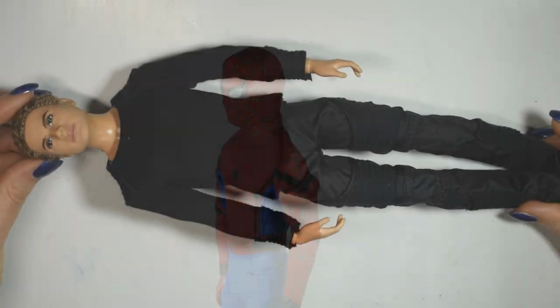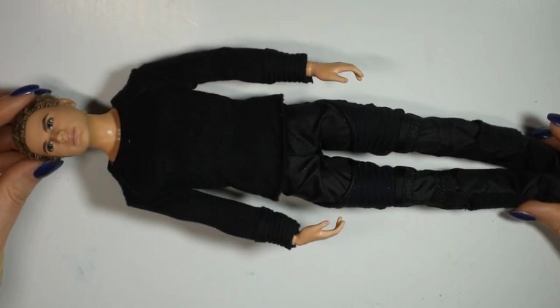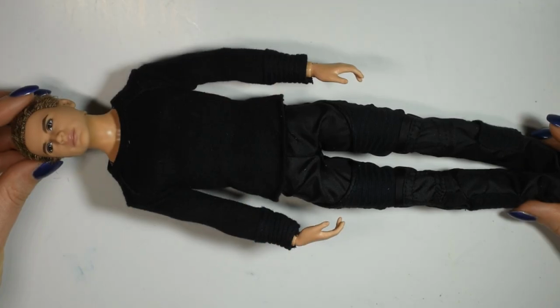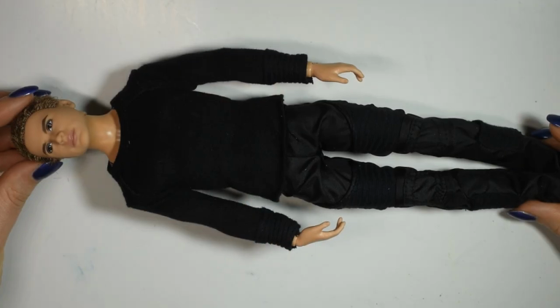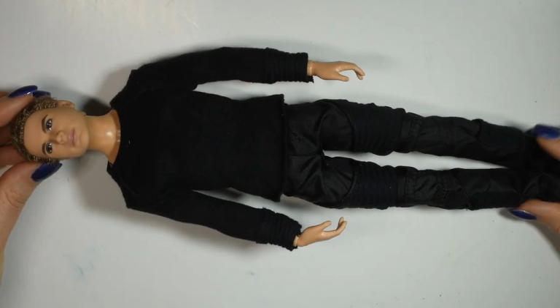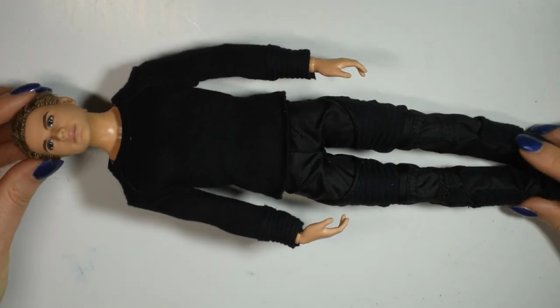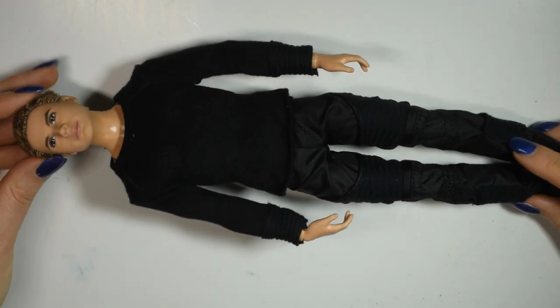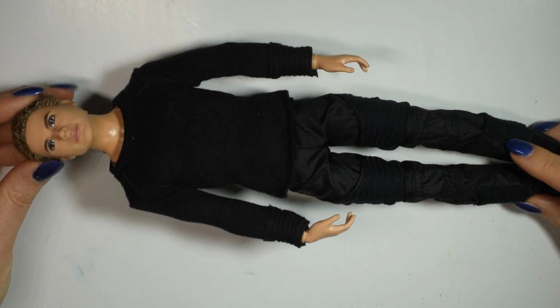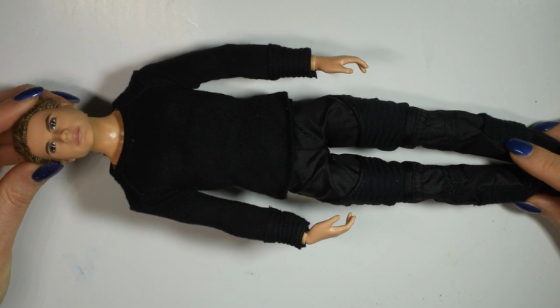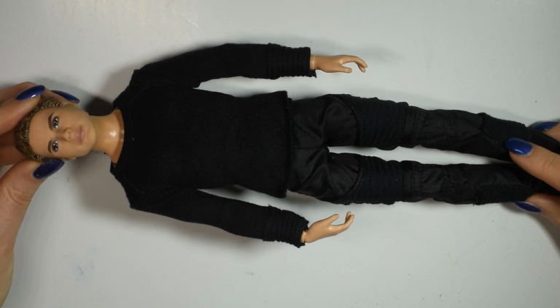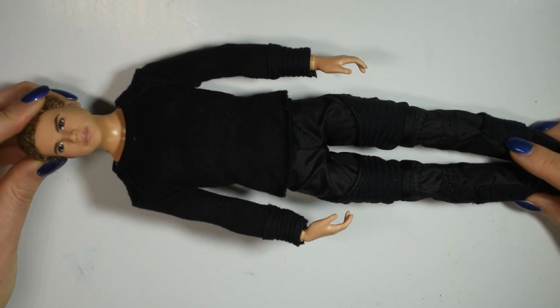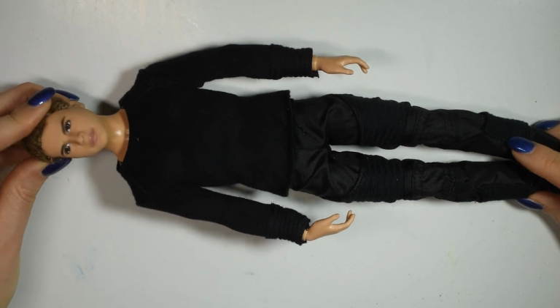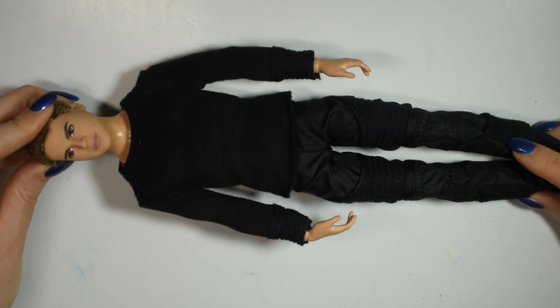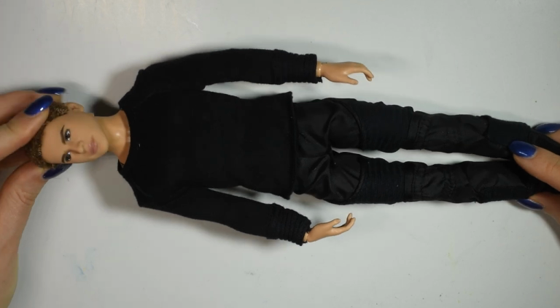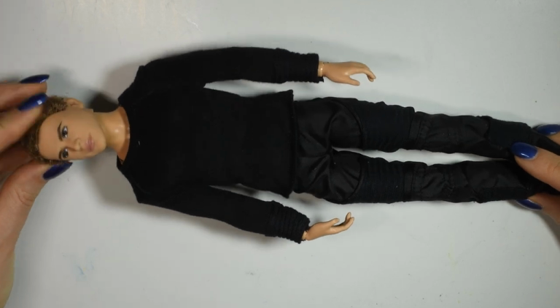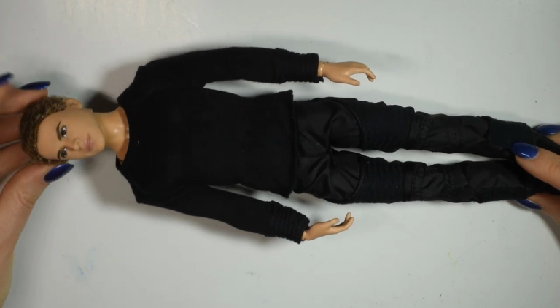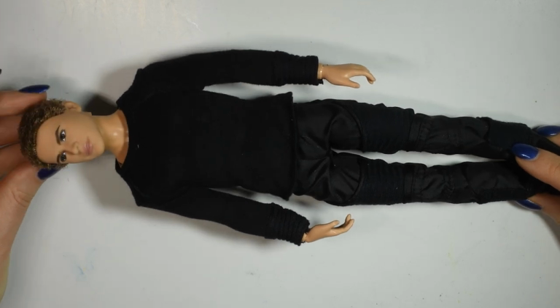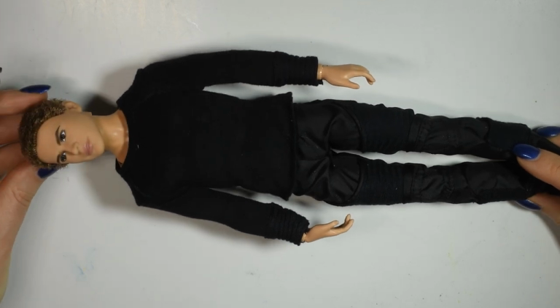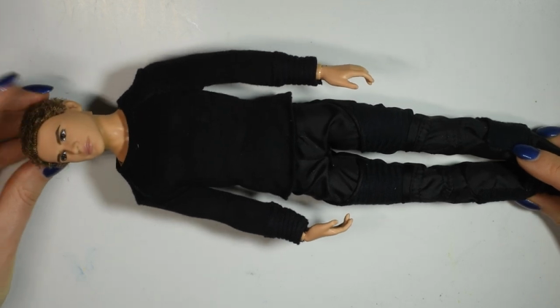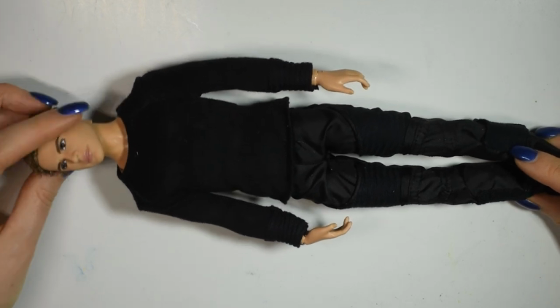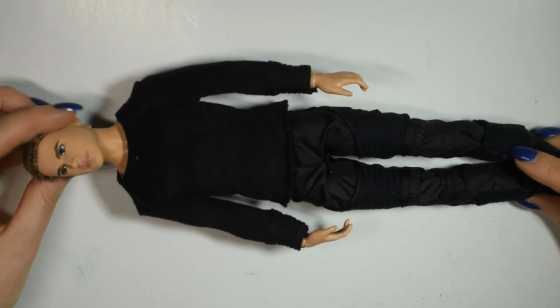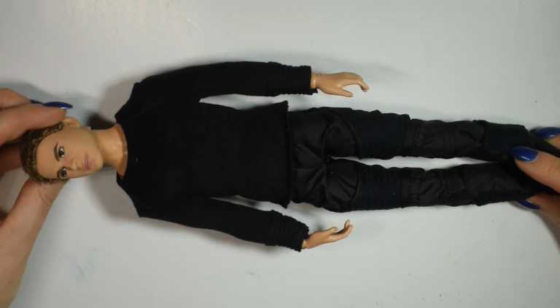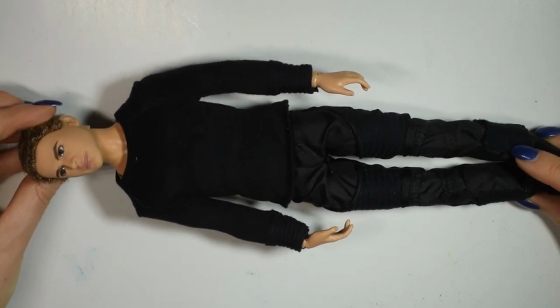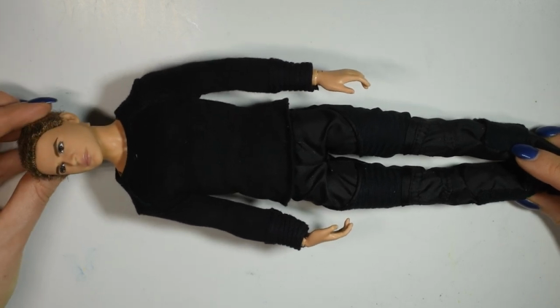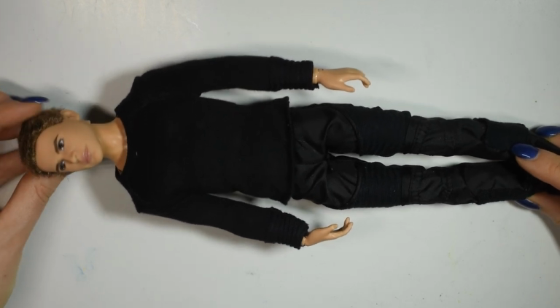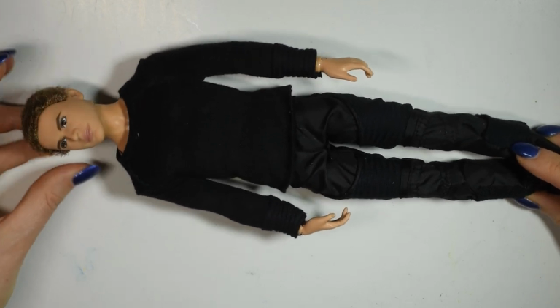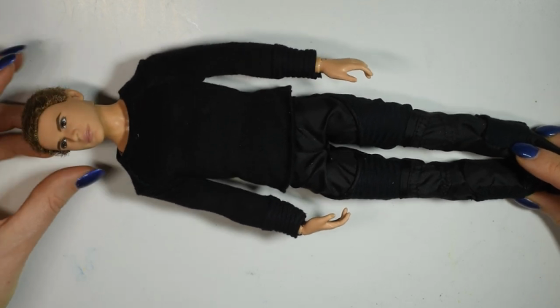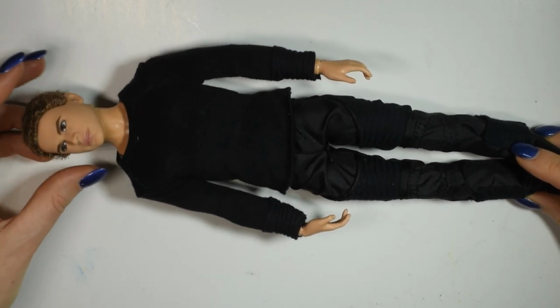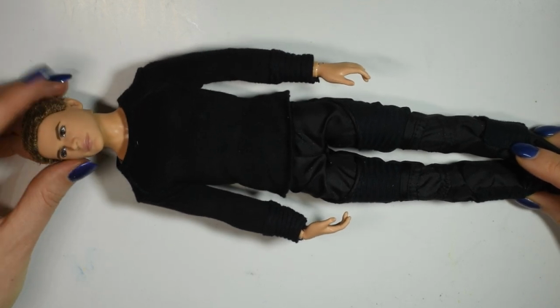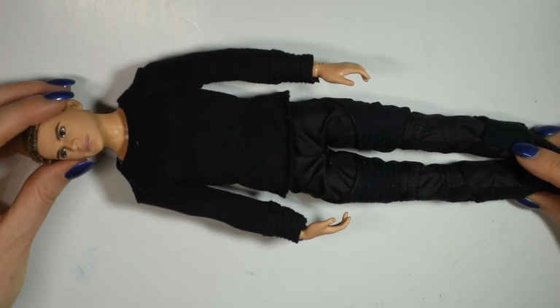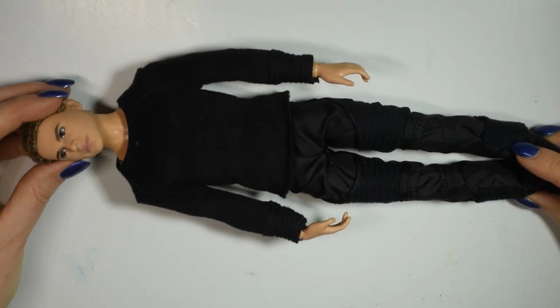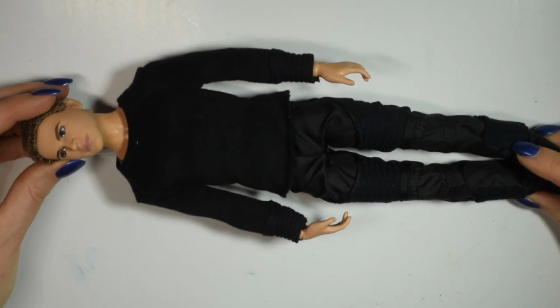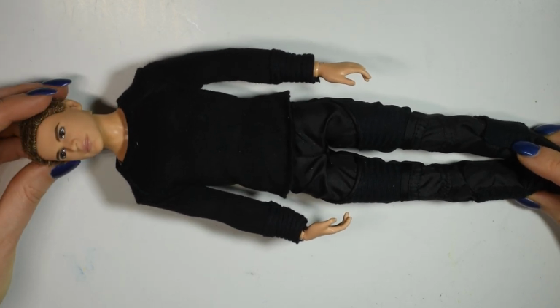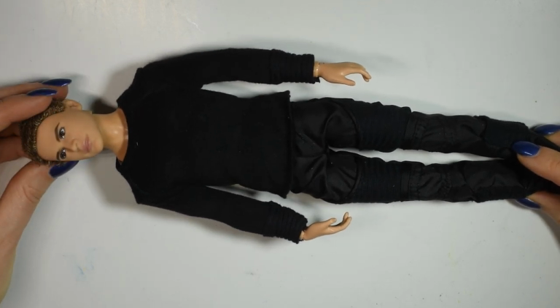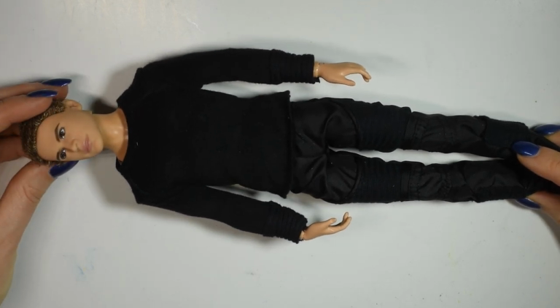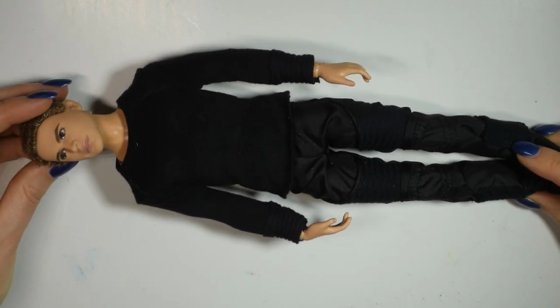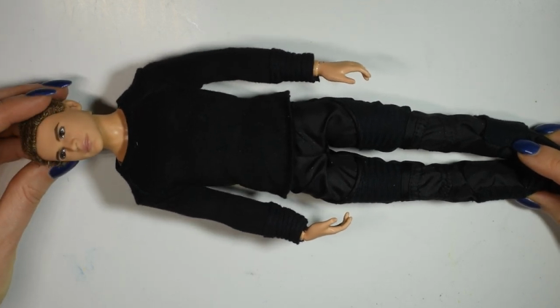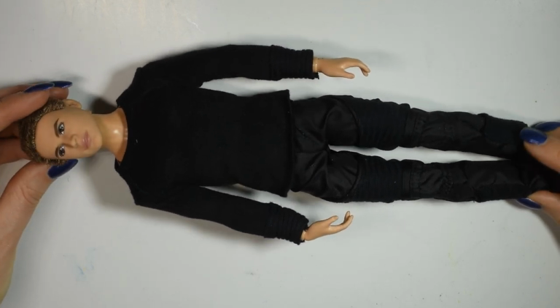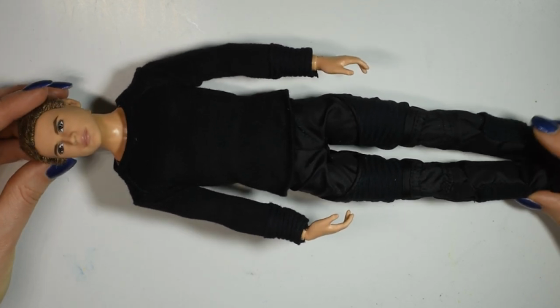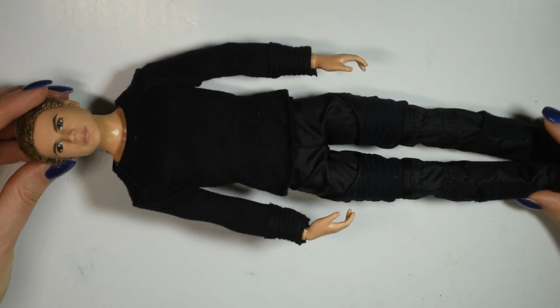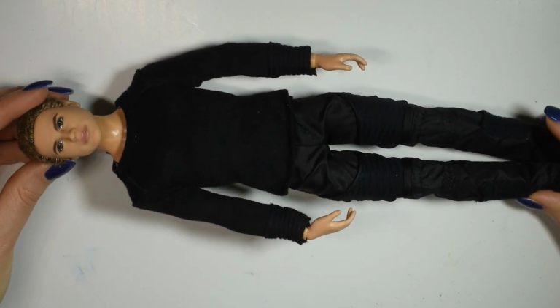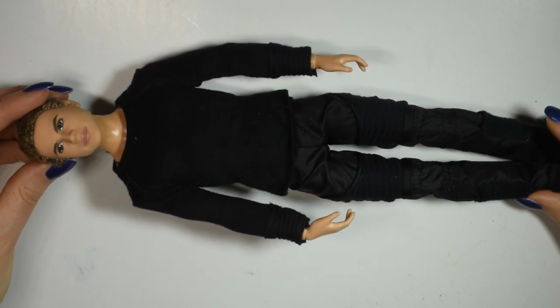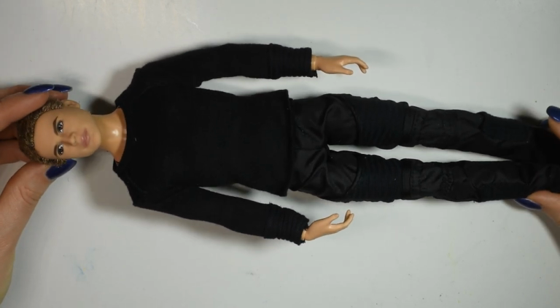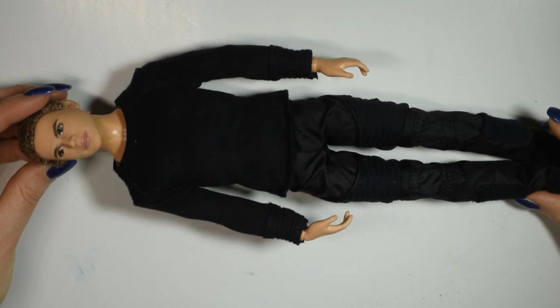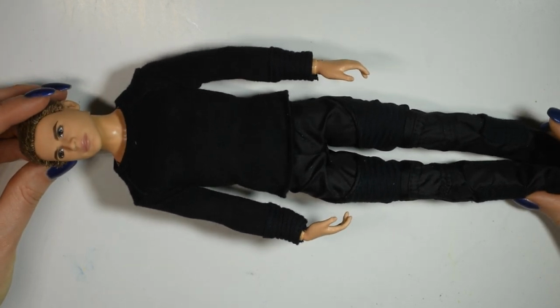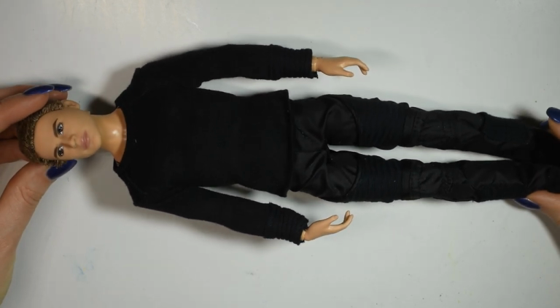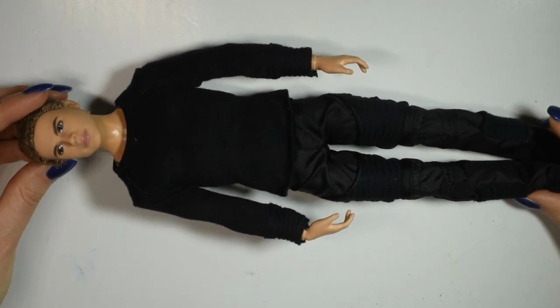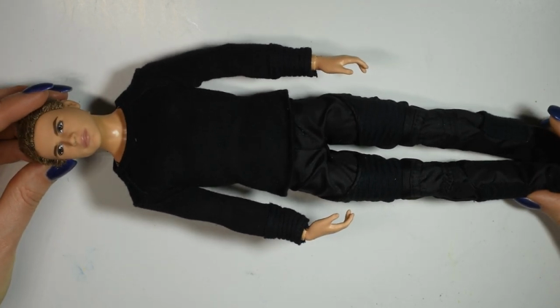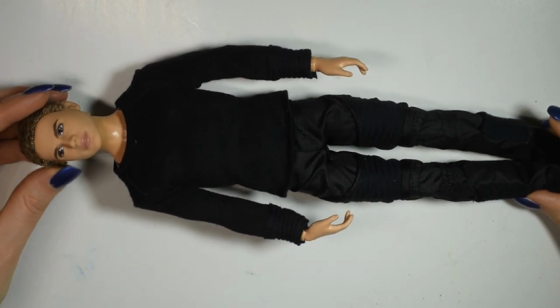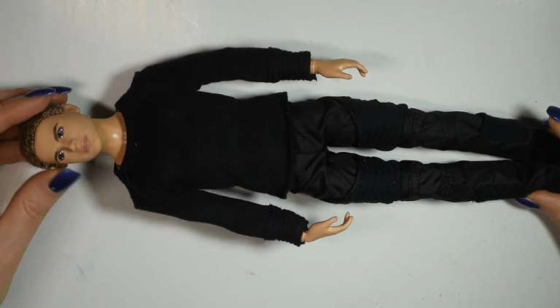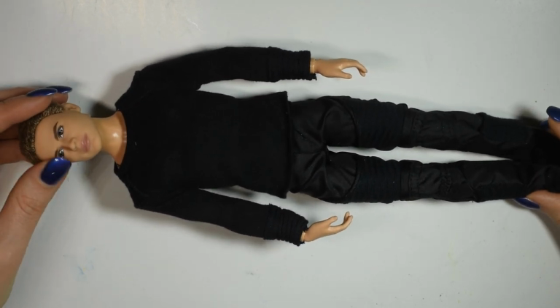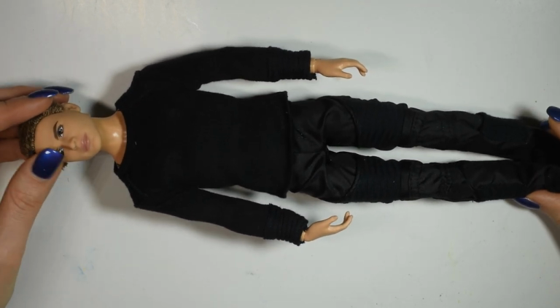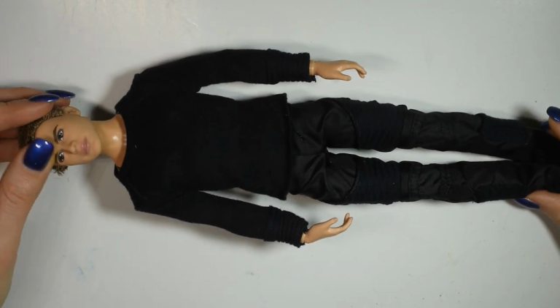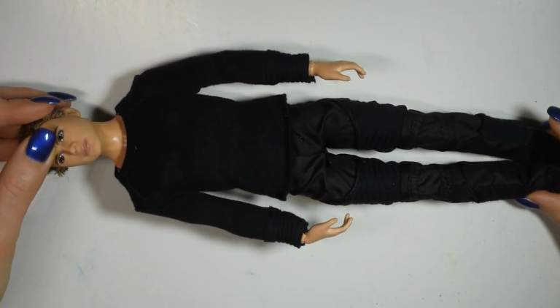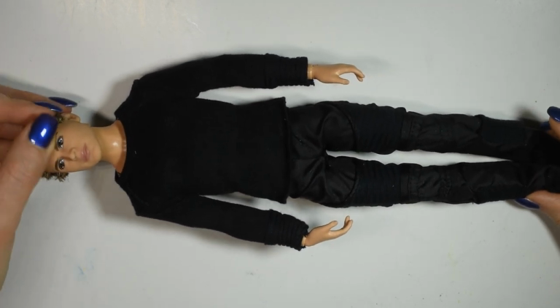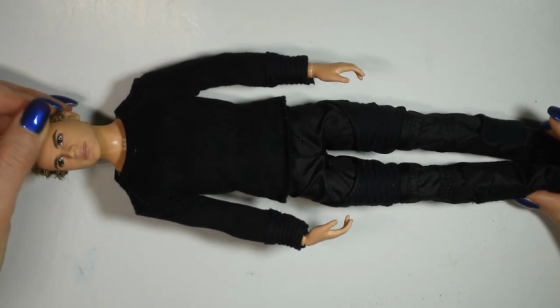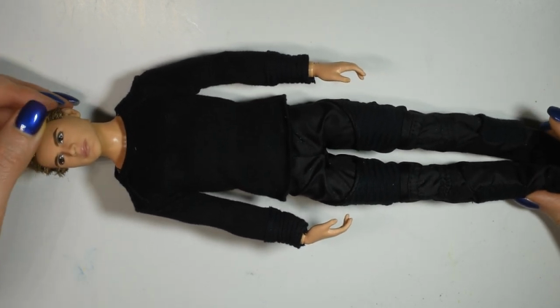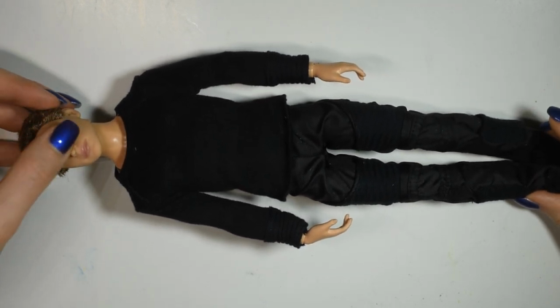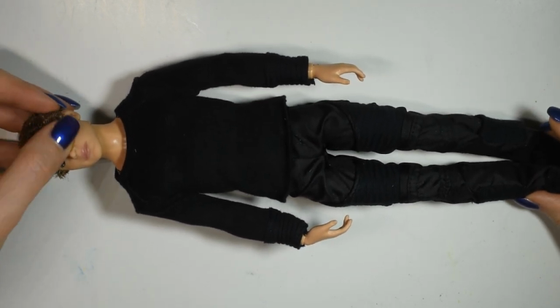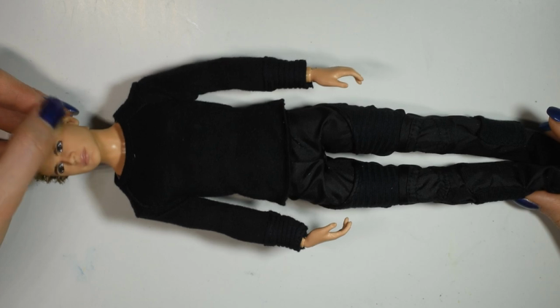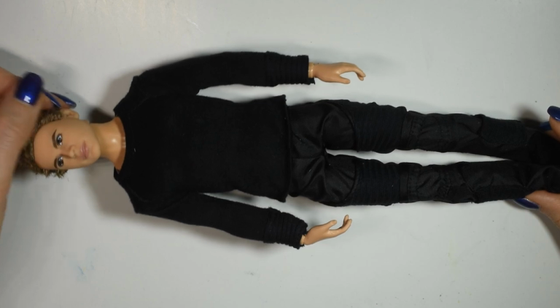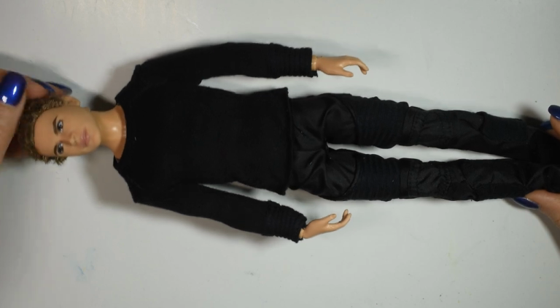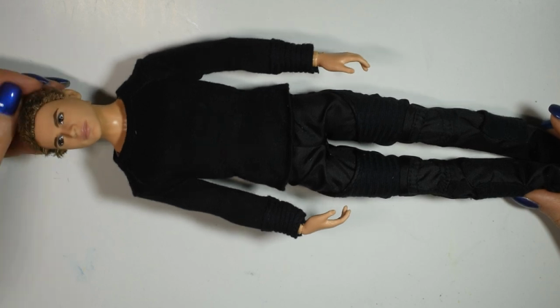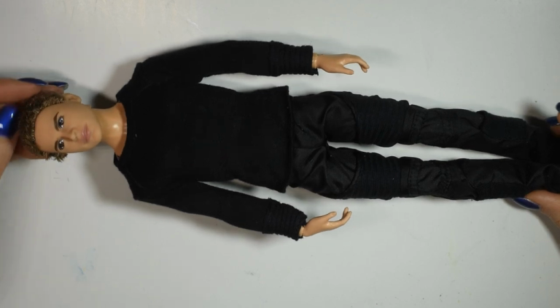The doll I'll be using in this video will be this one. This is a four-divergent doll, but as I said, you can use any doll you have.